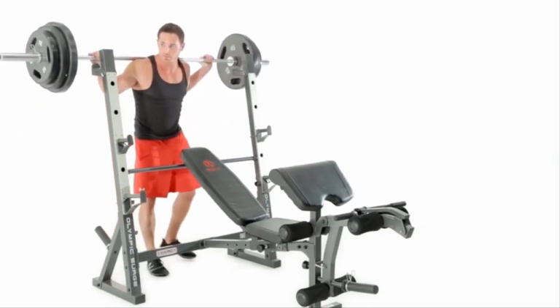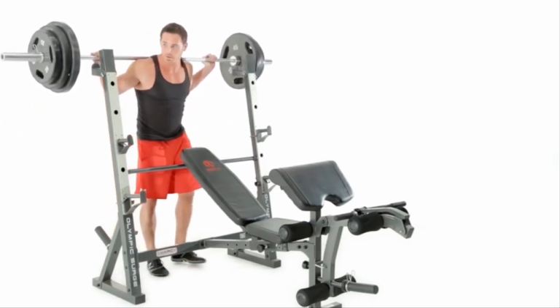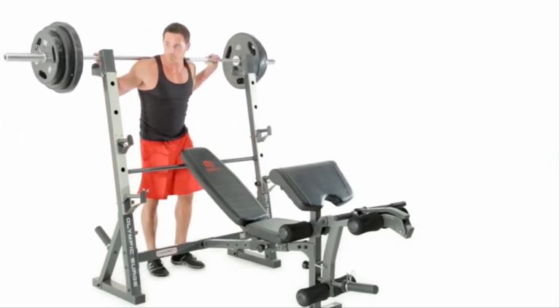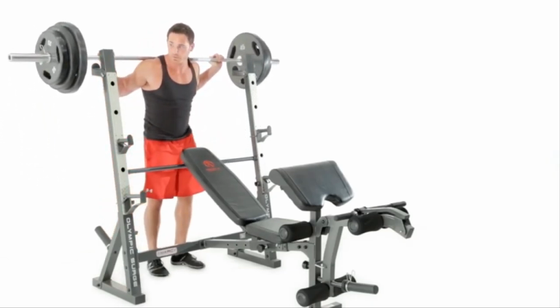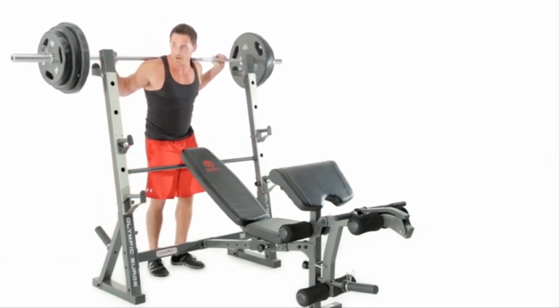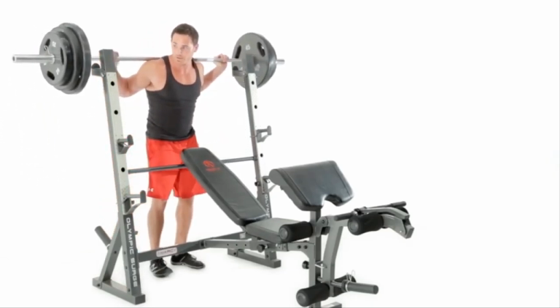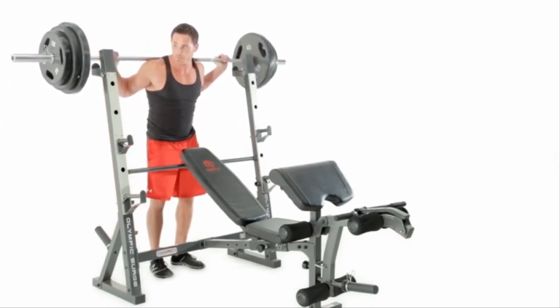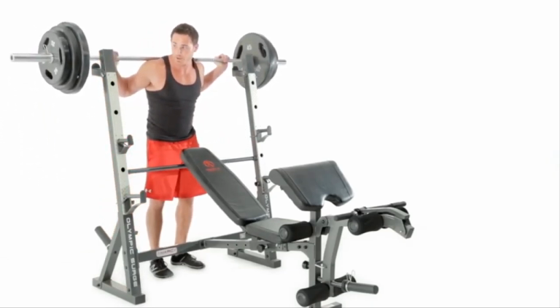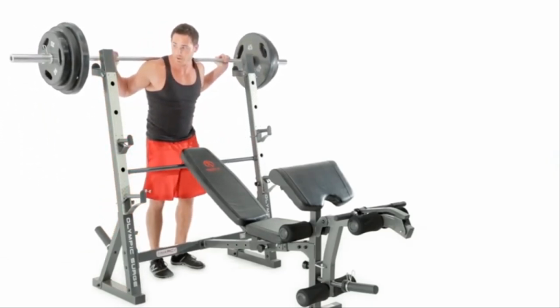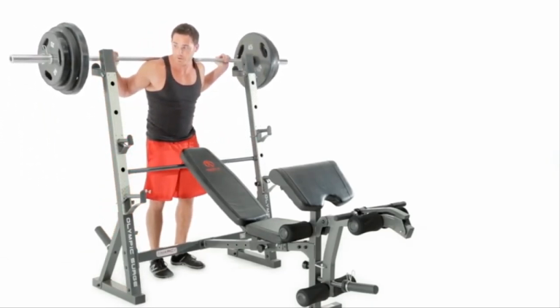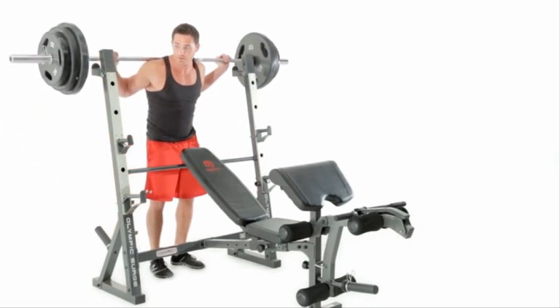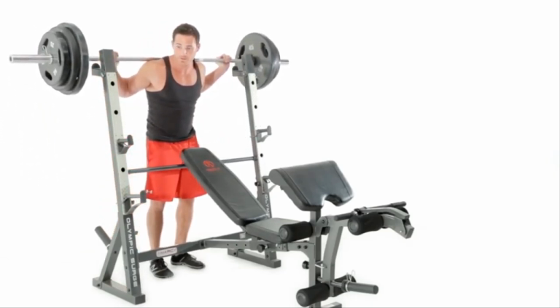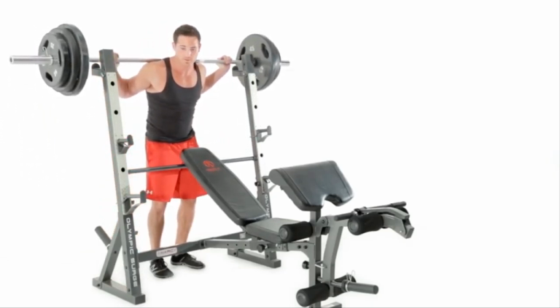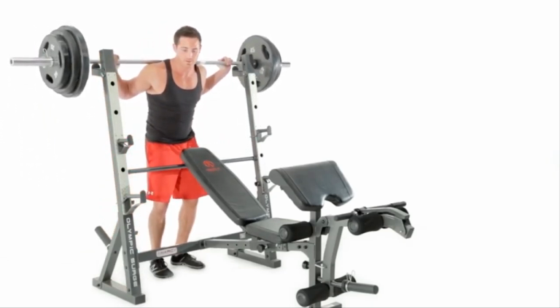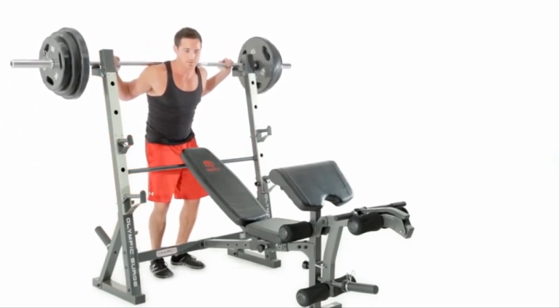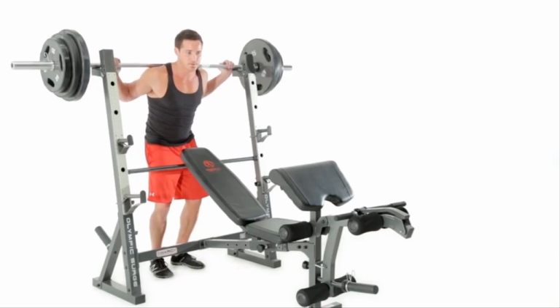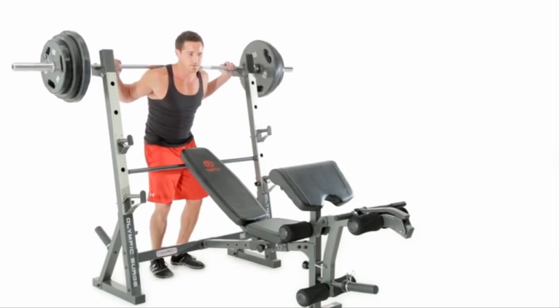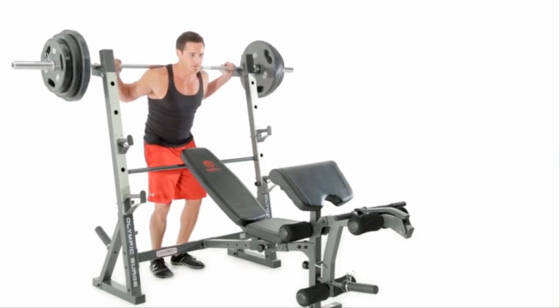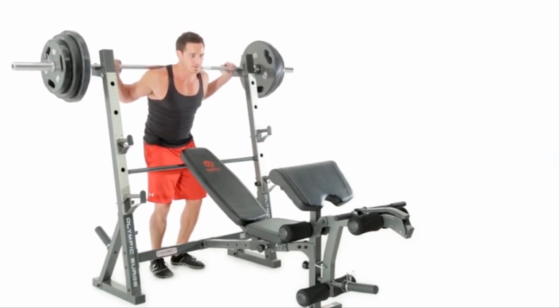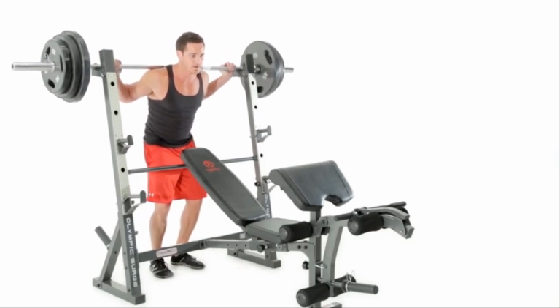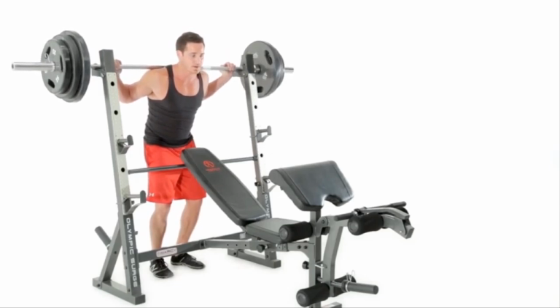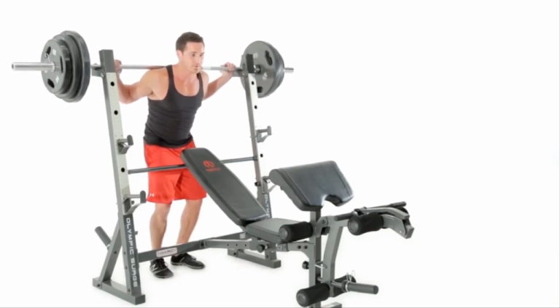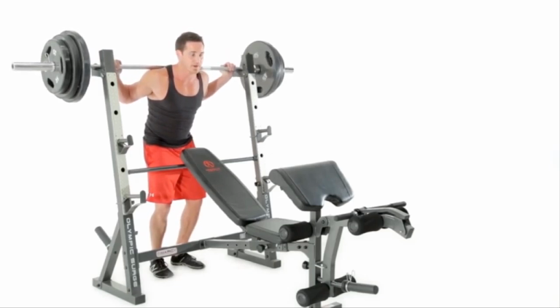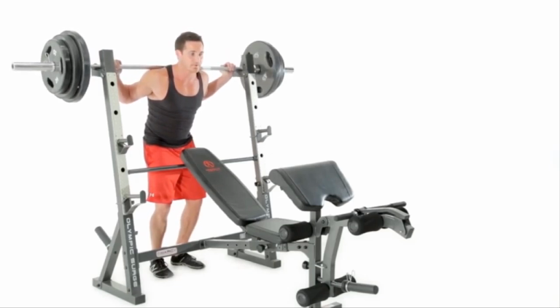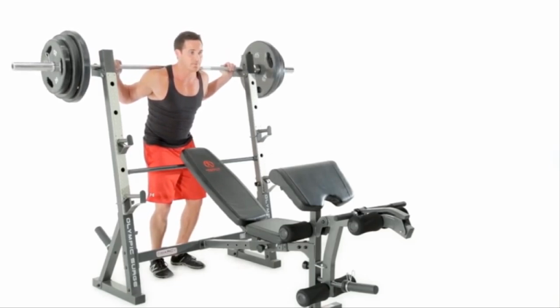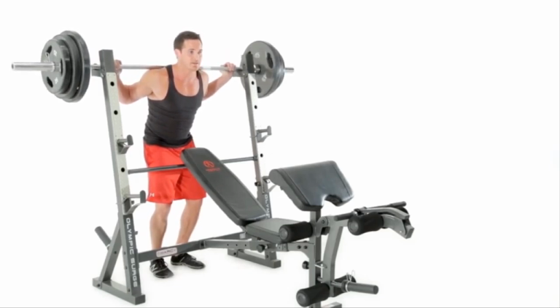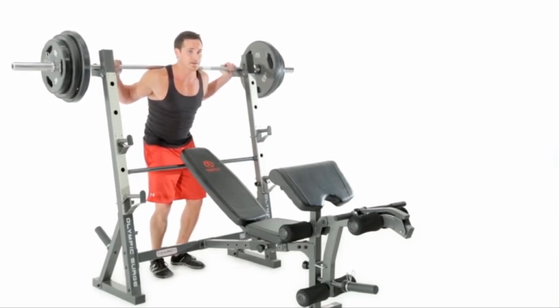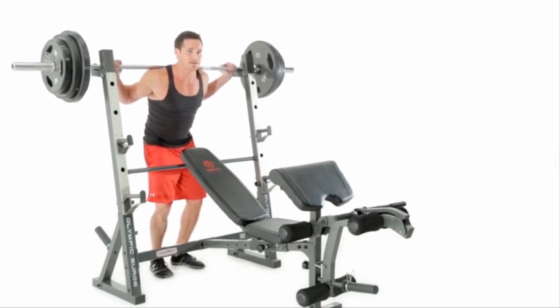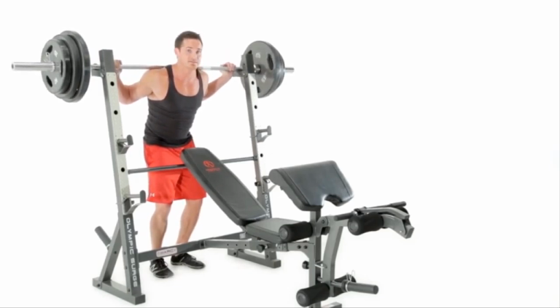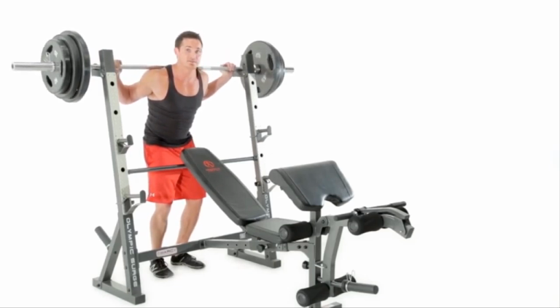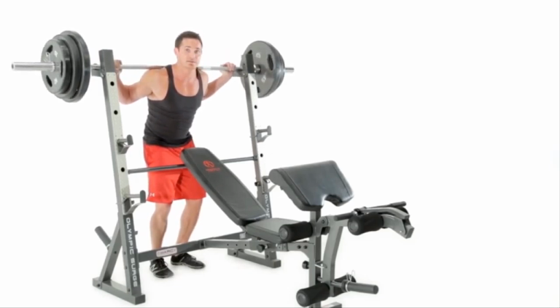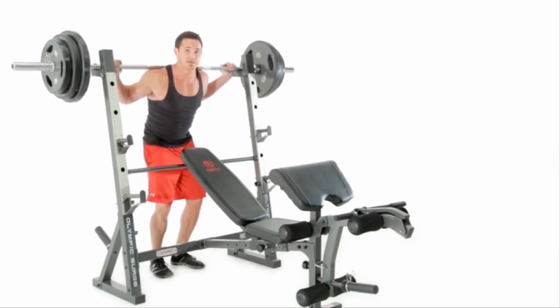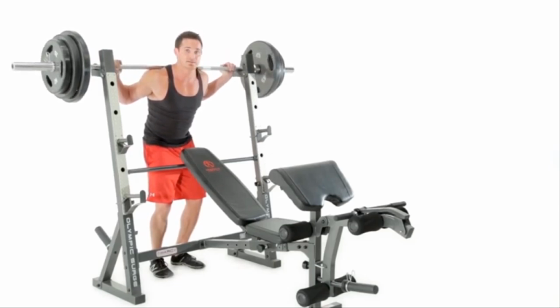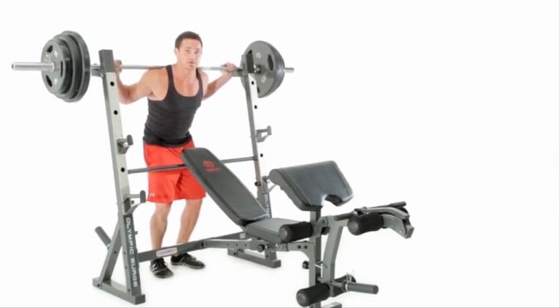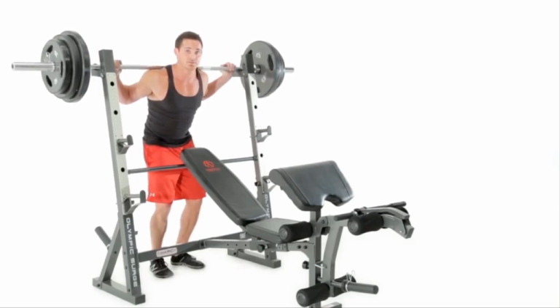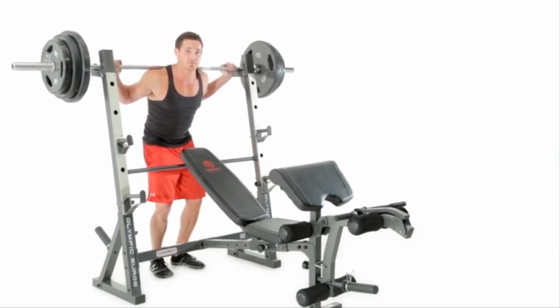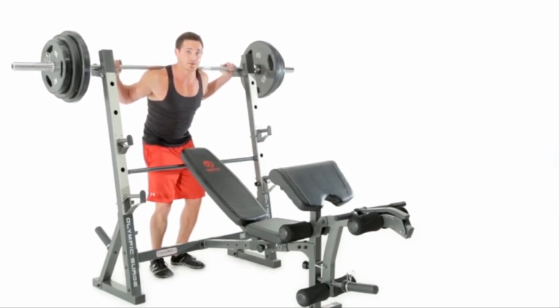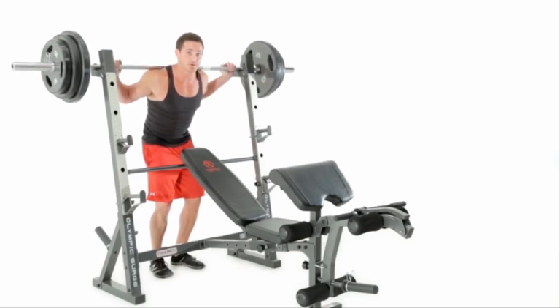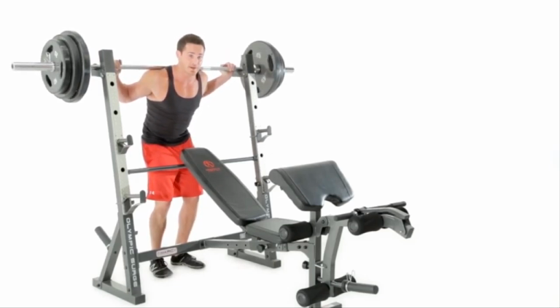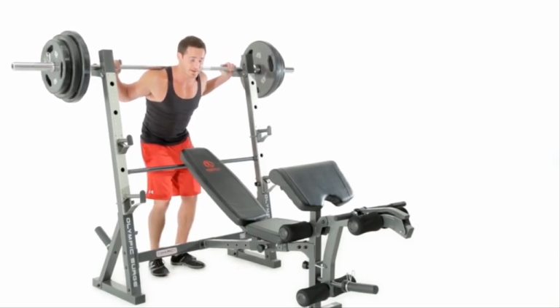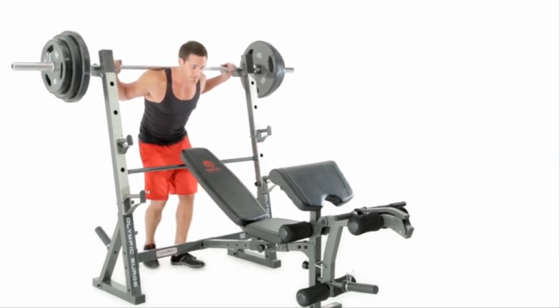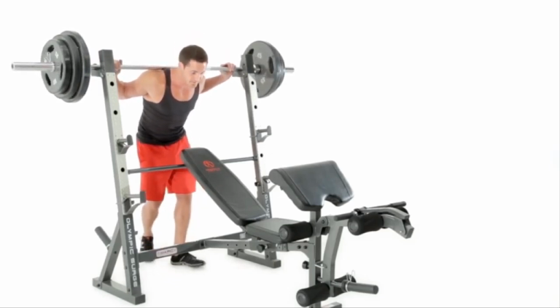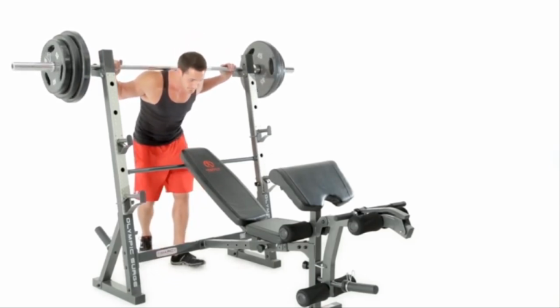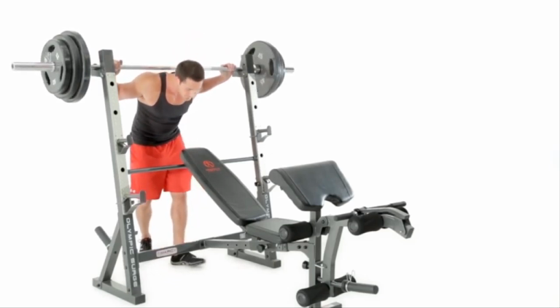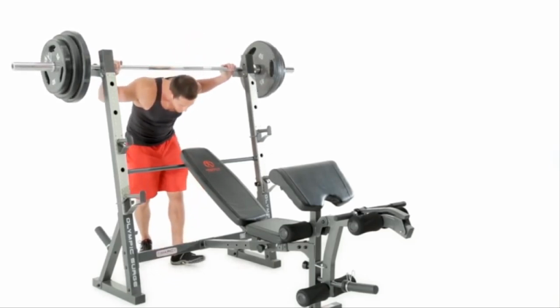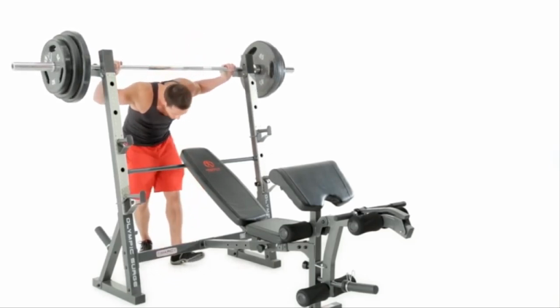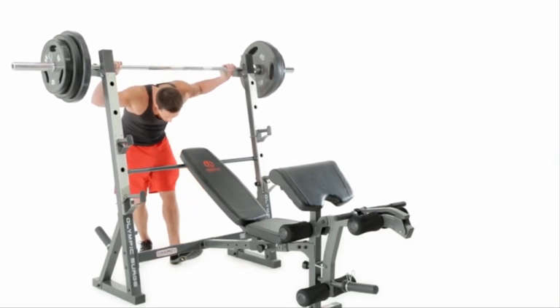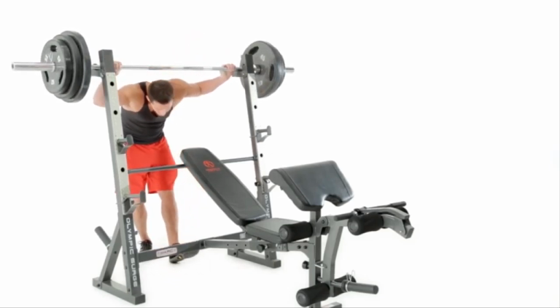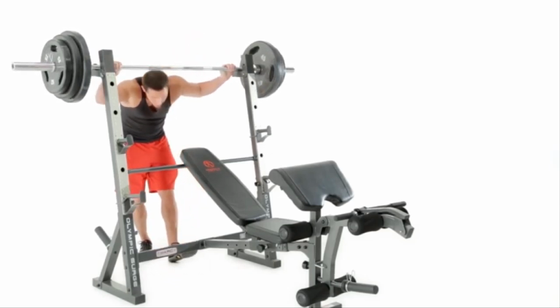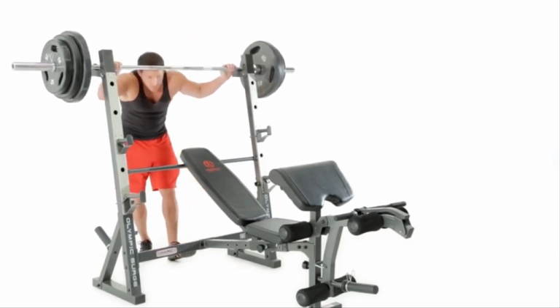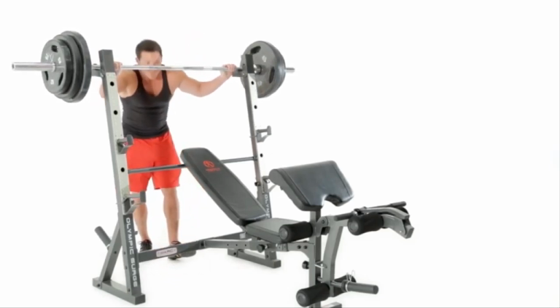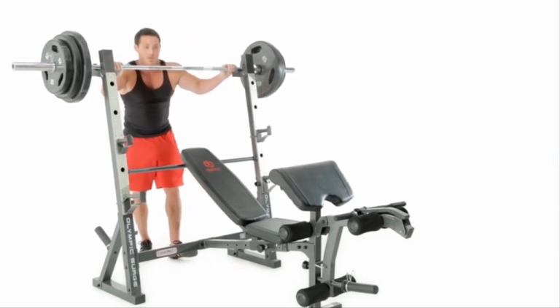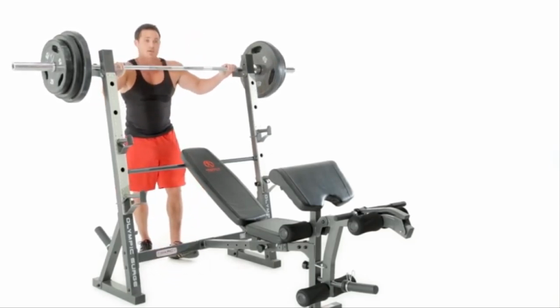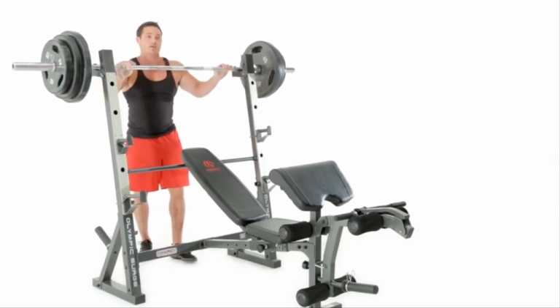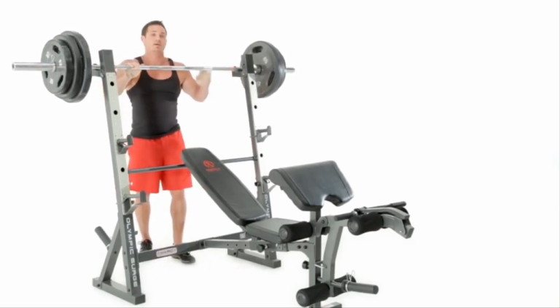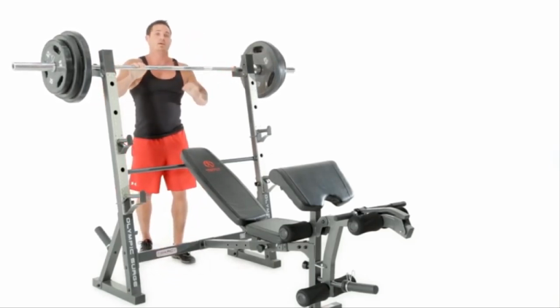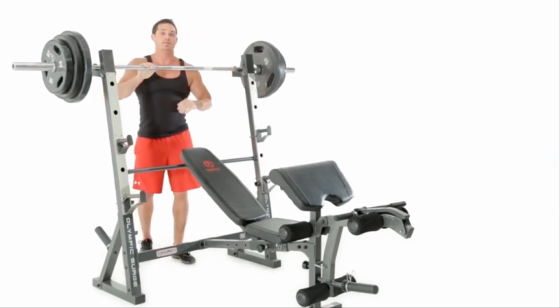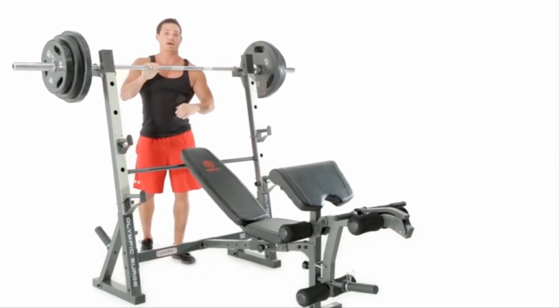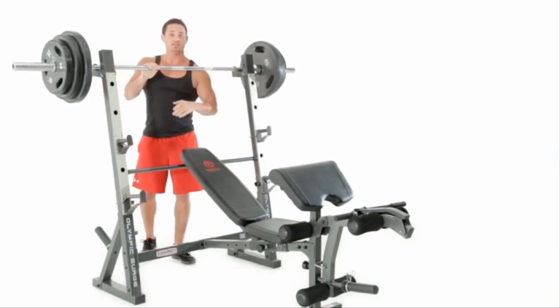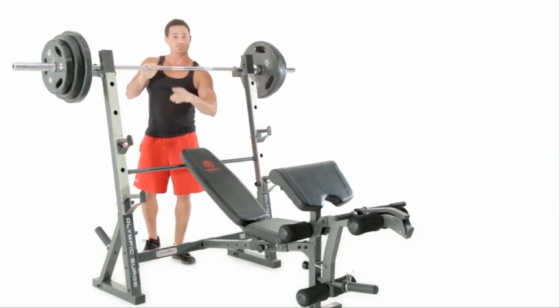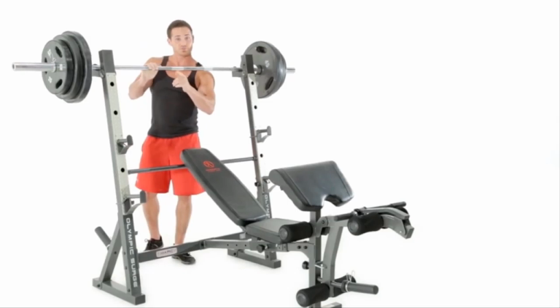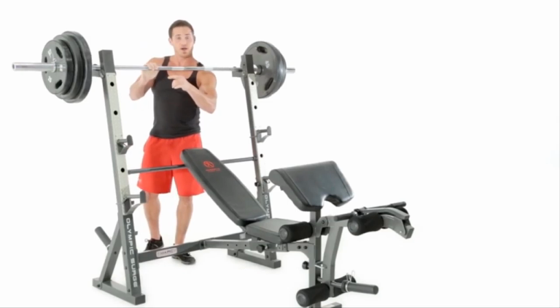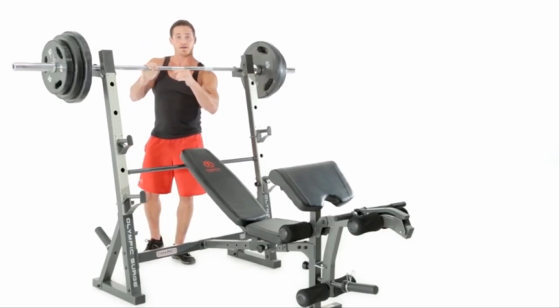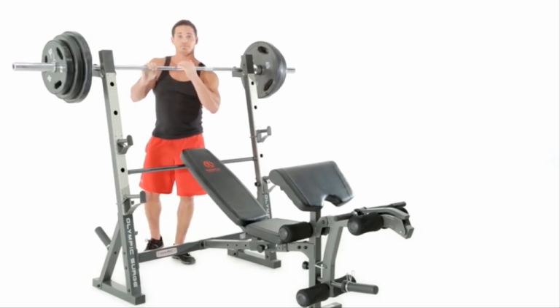When I re-rack the bar, I re-rack with my legs as opposed to my lower back. And that is your squat.